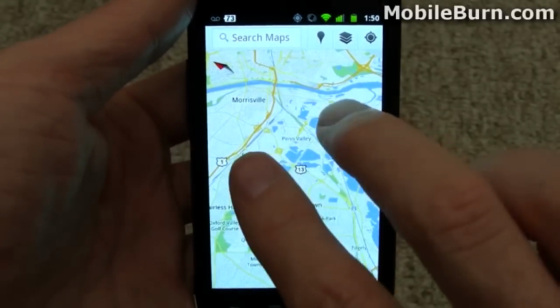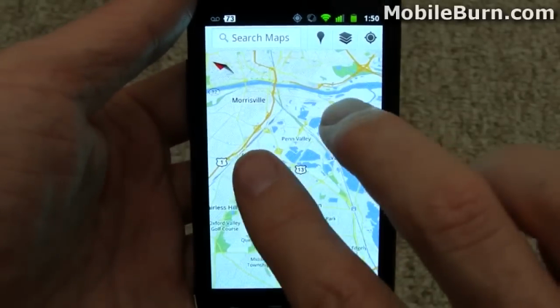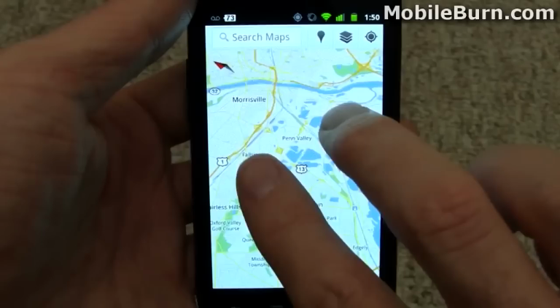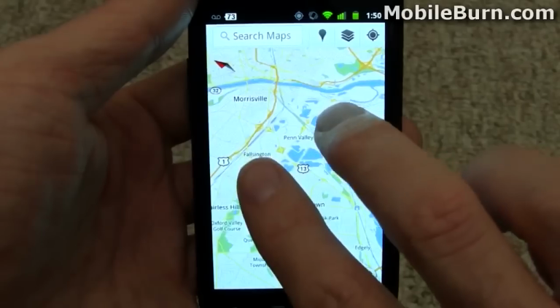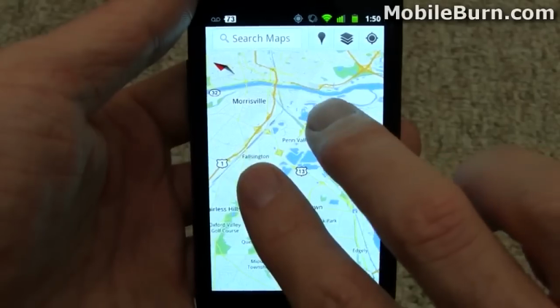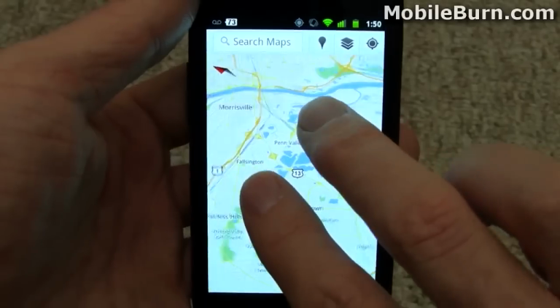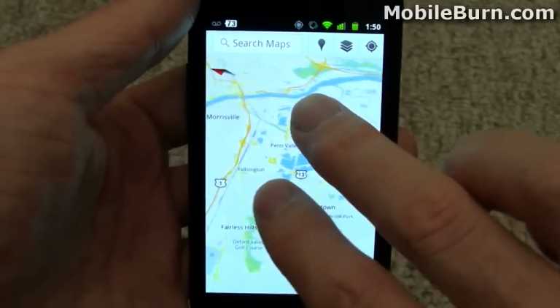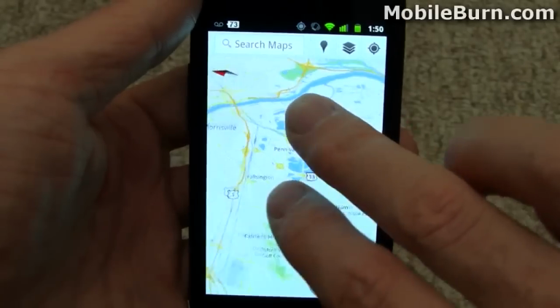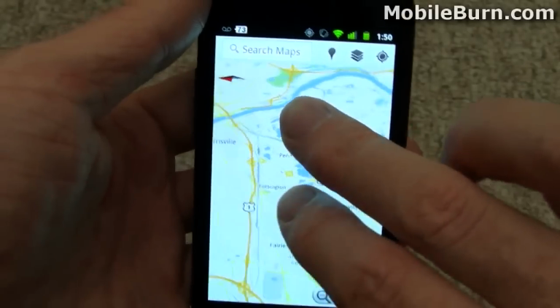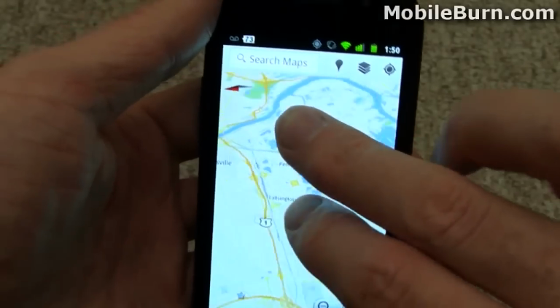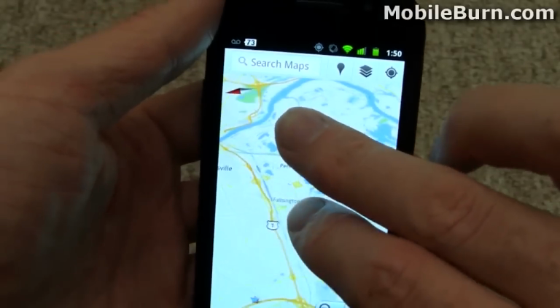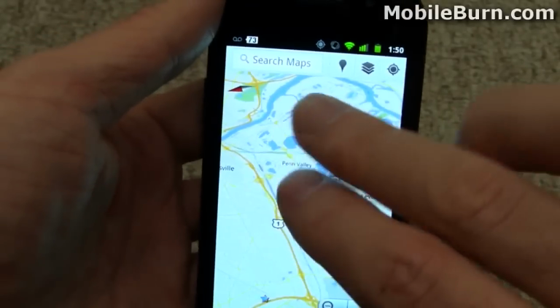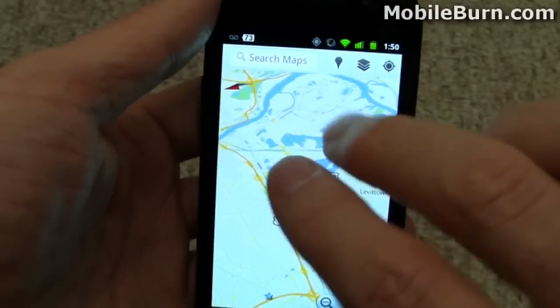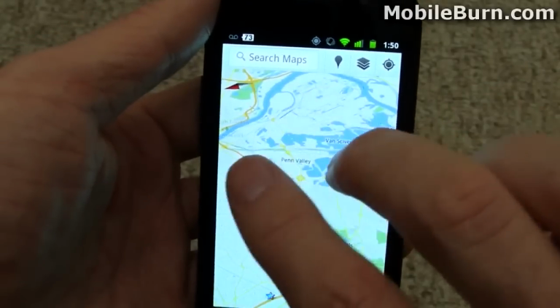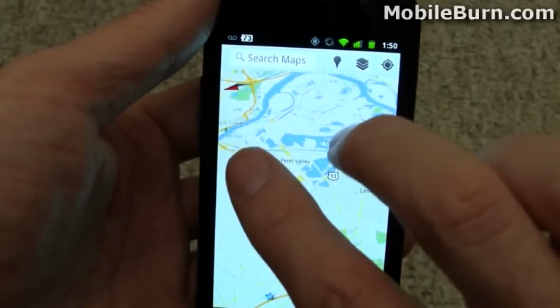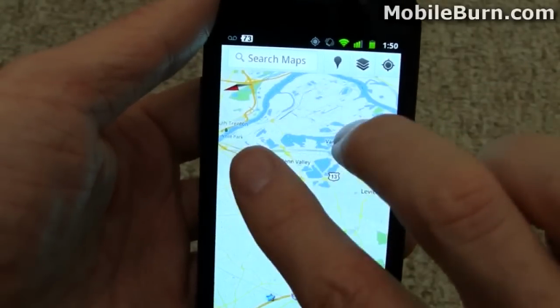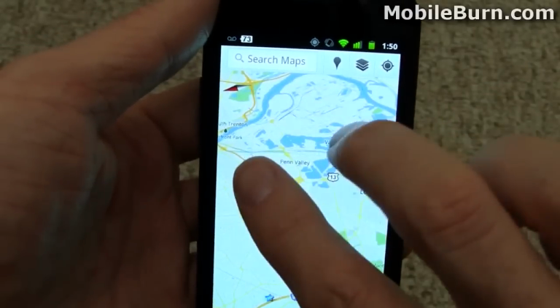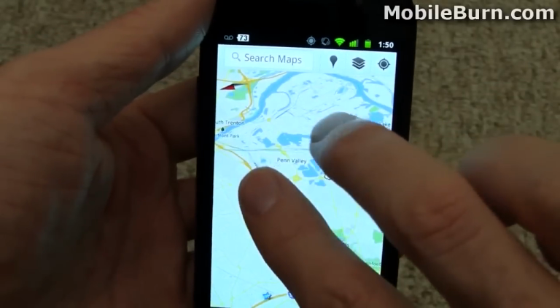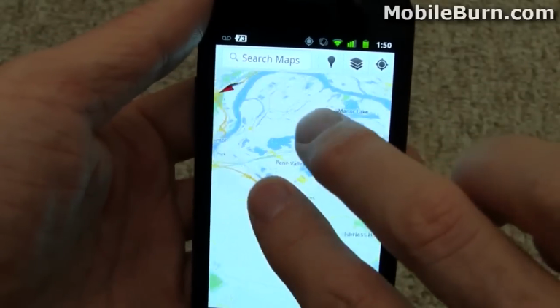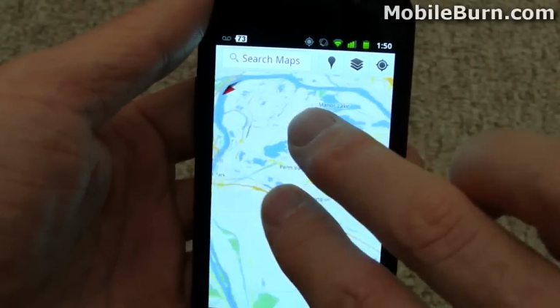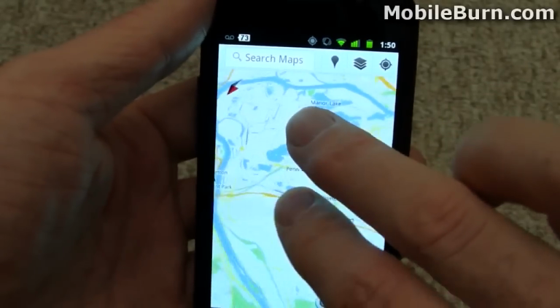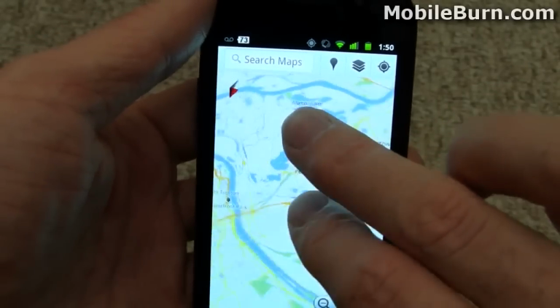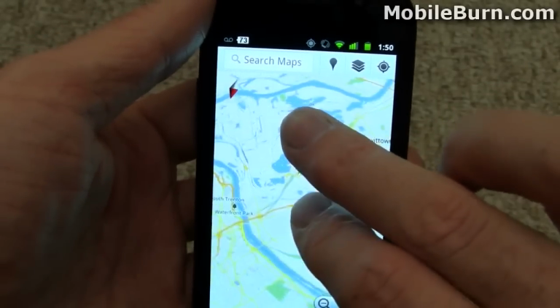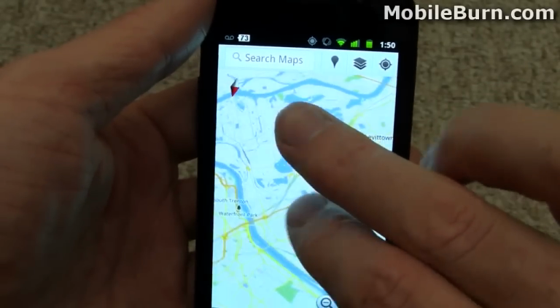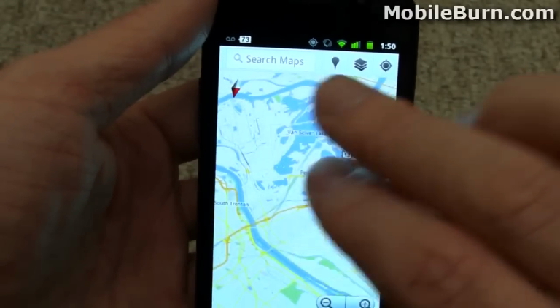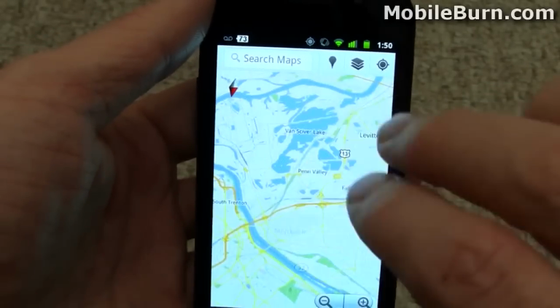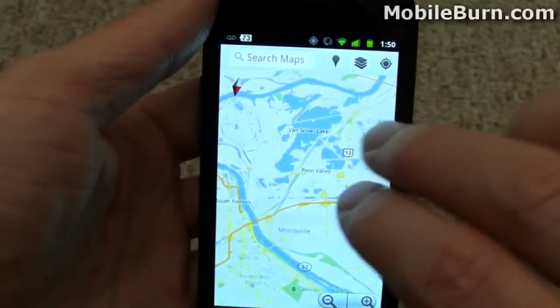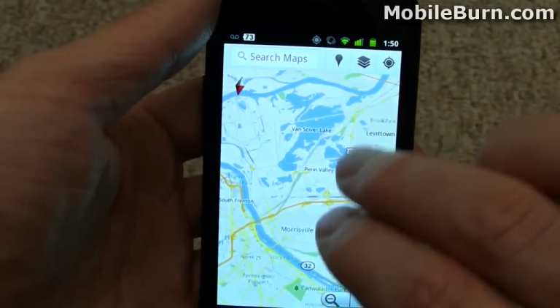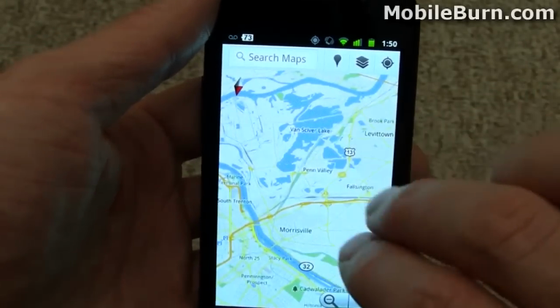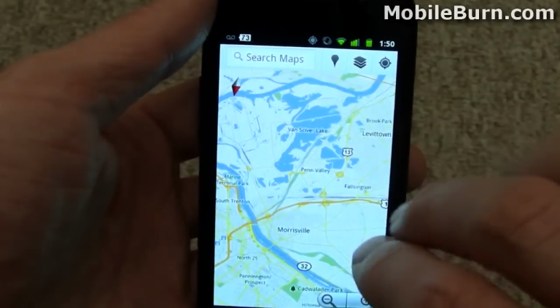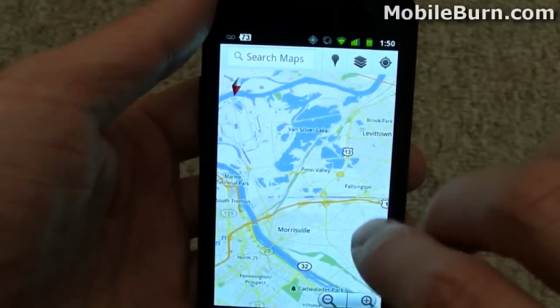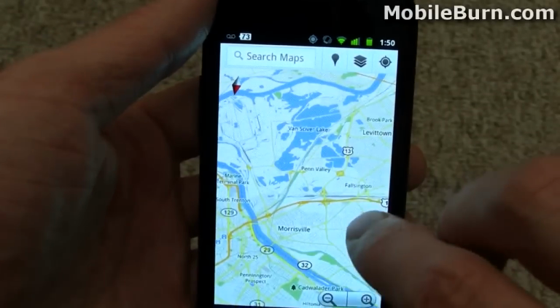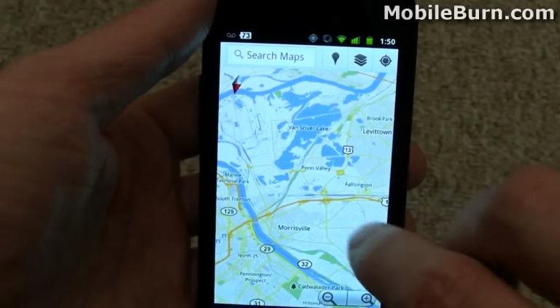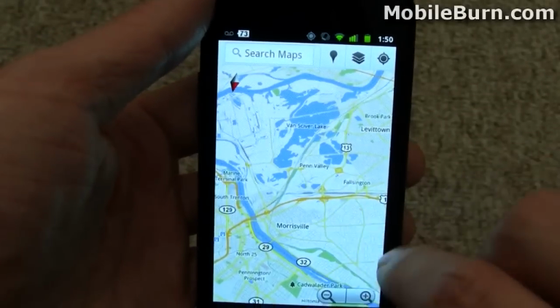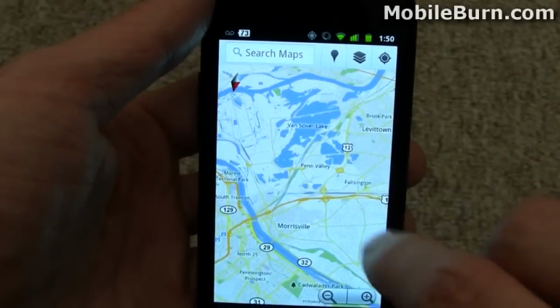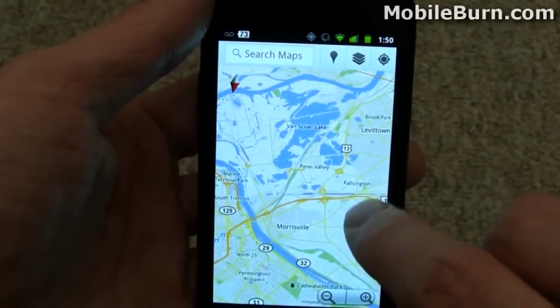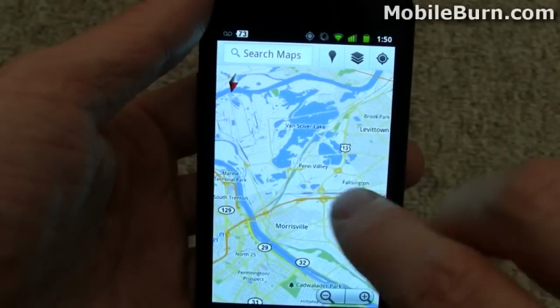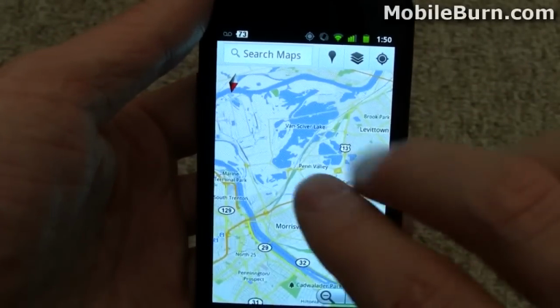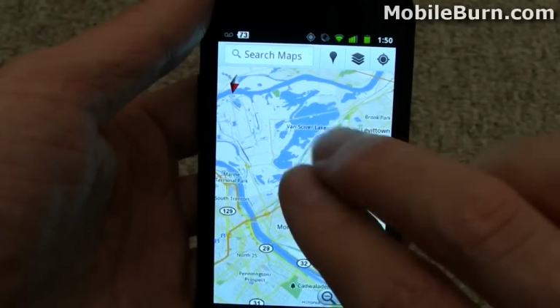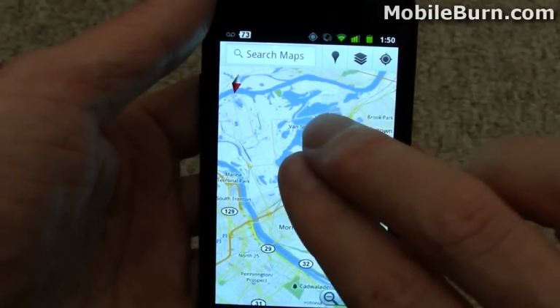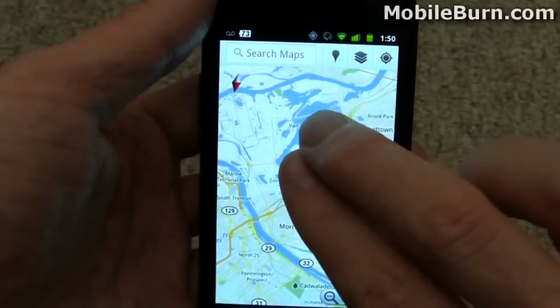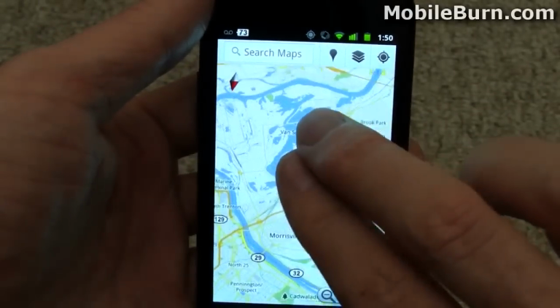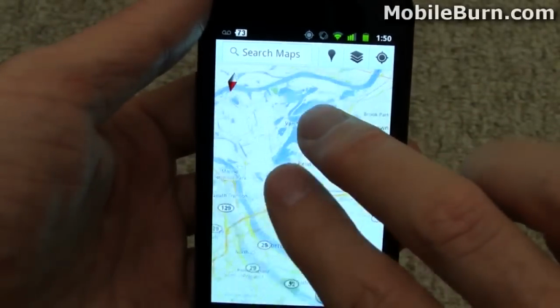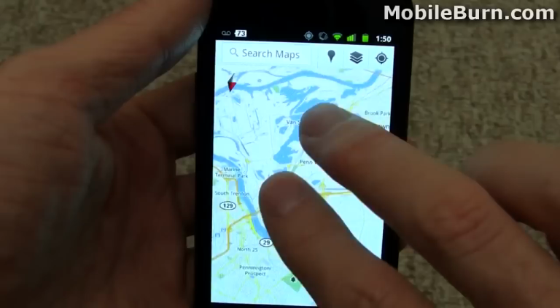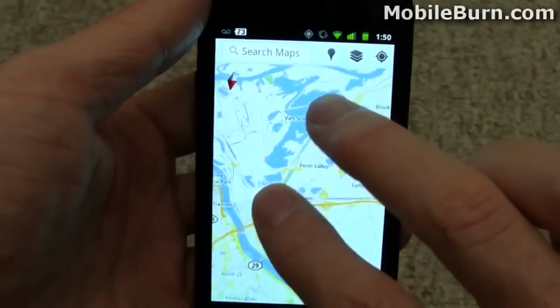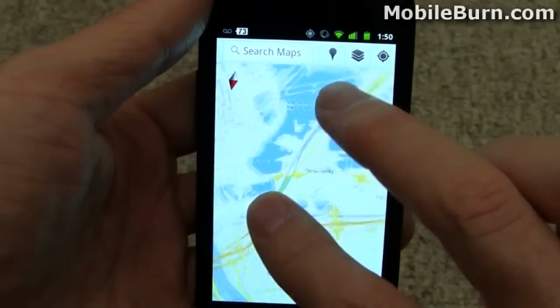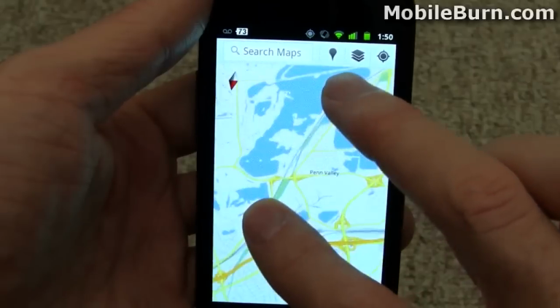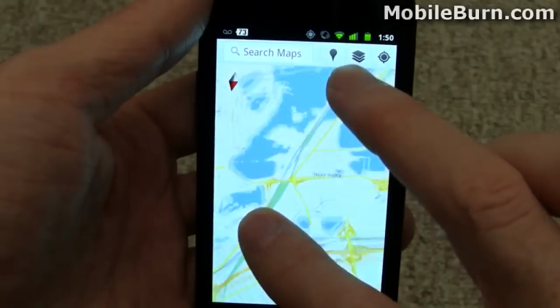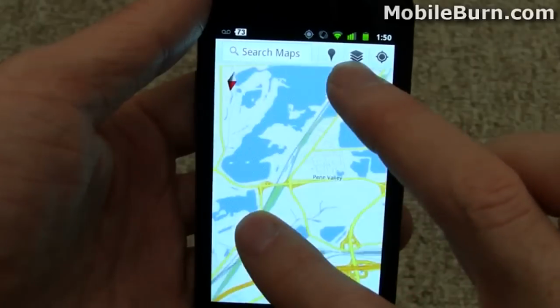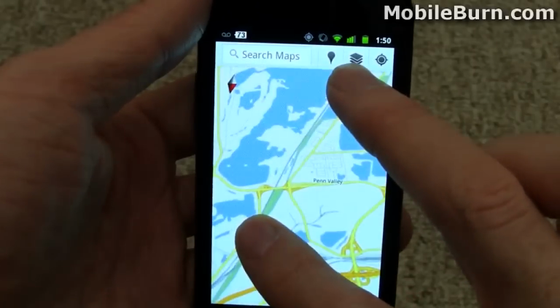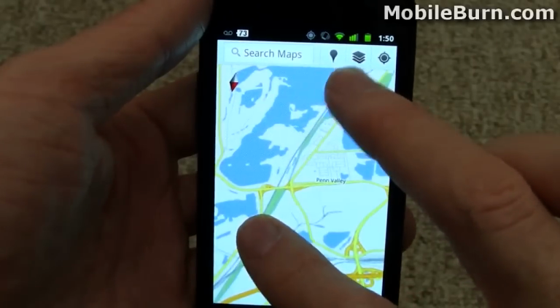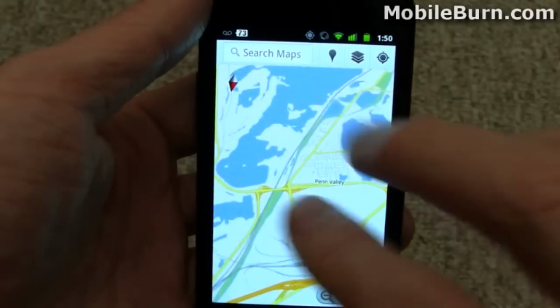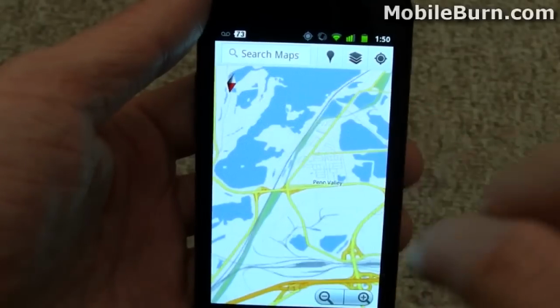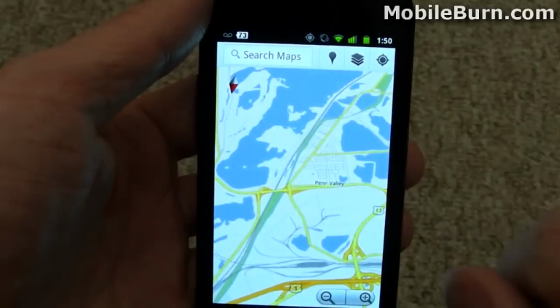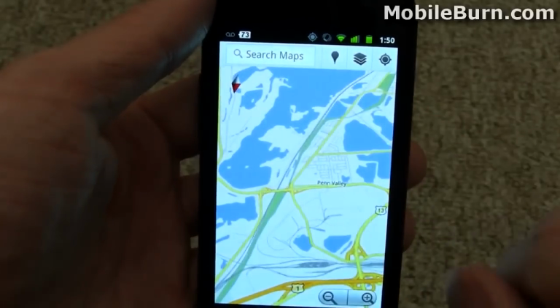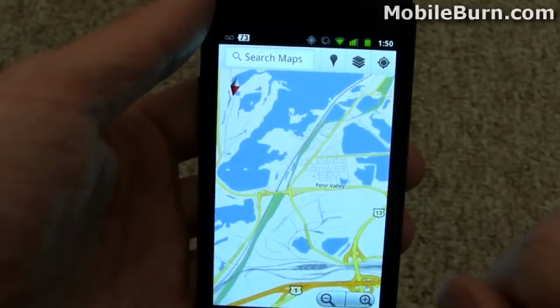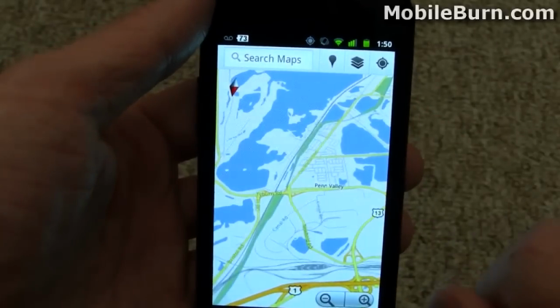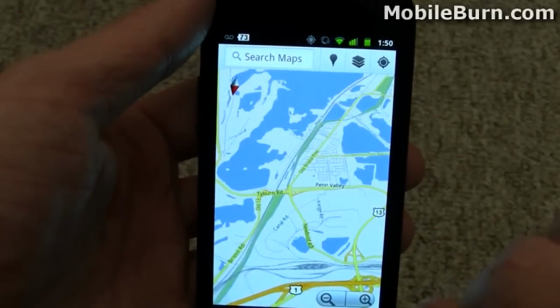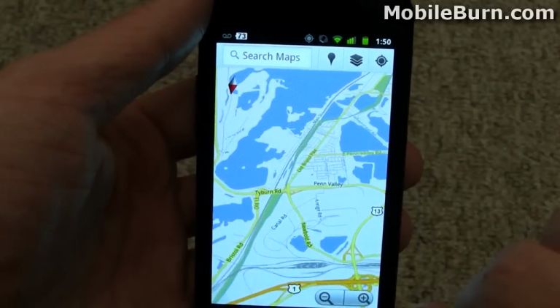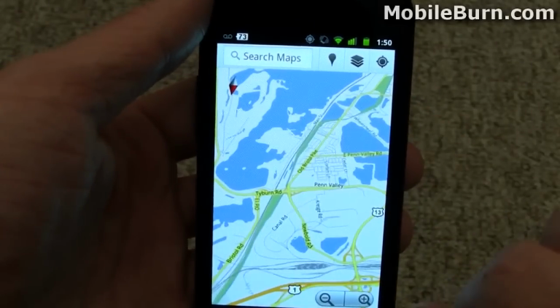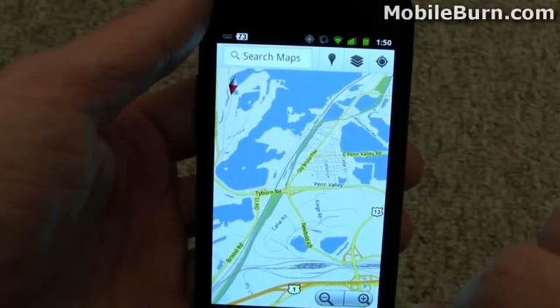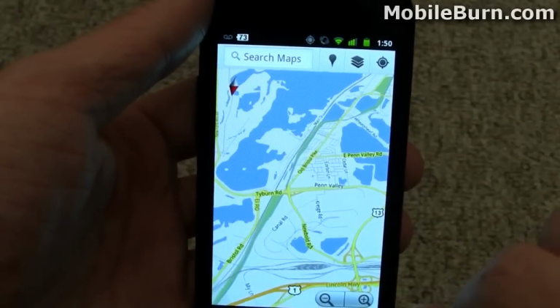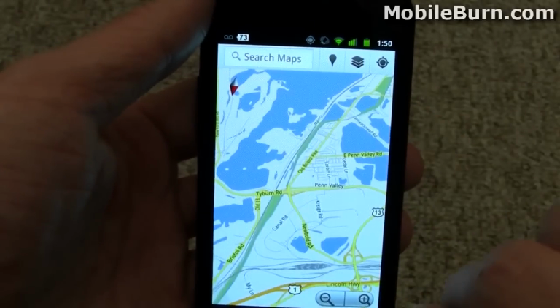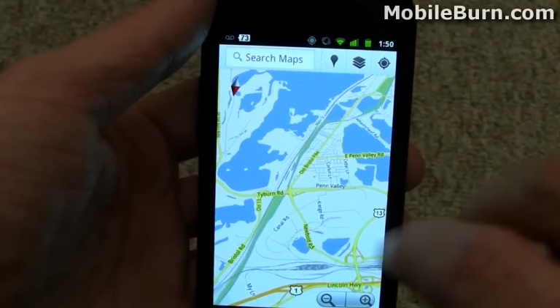You can see that I can use the two fingers to twirl it around, and of course still have multi-touch zooming and everything like that.